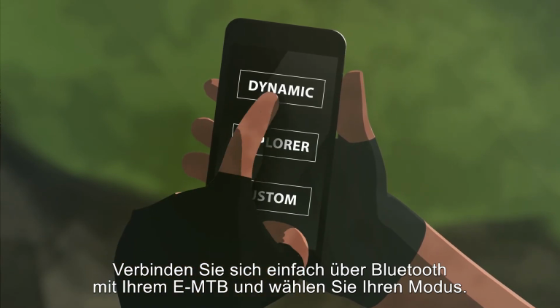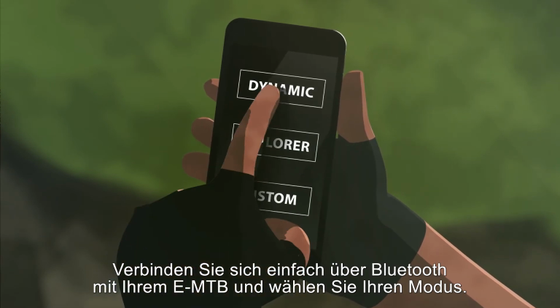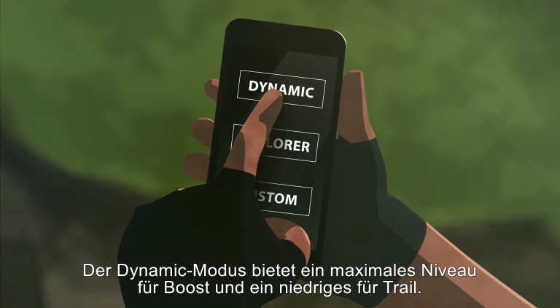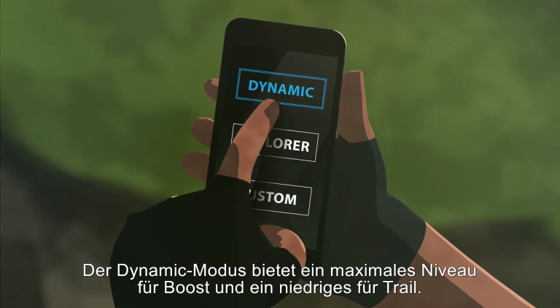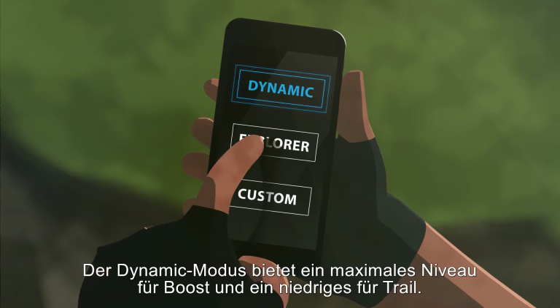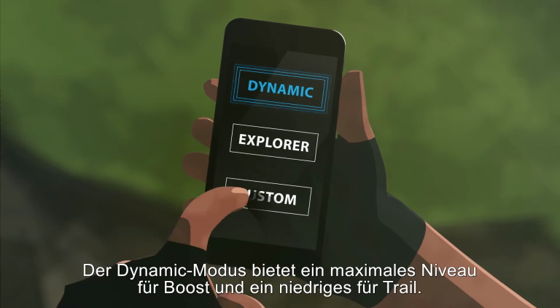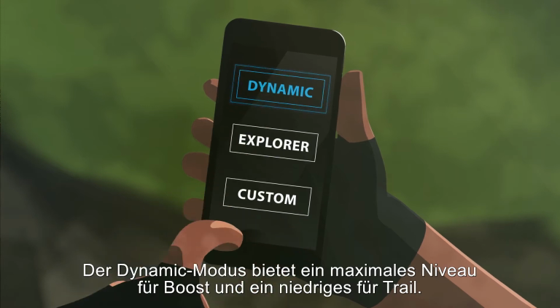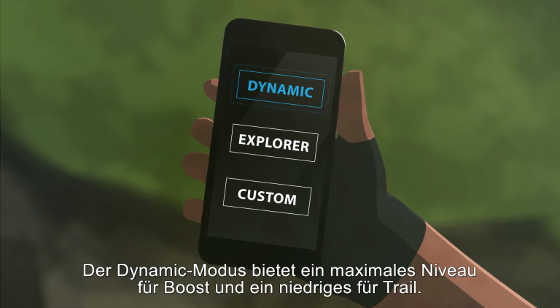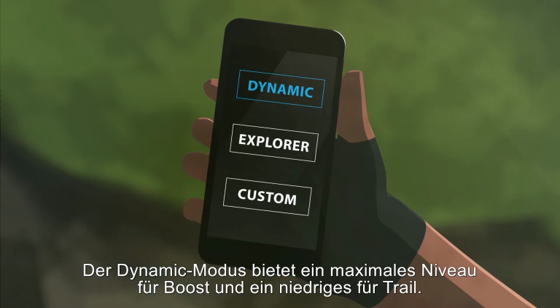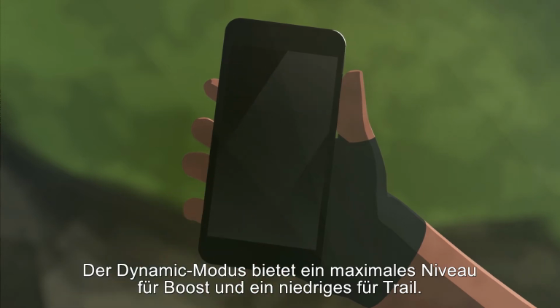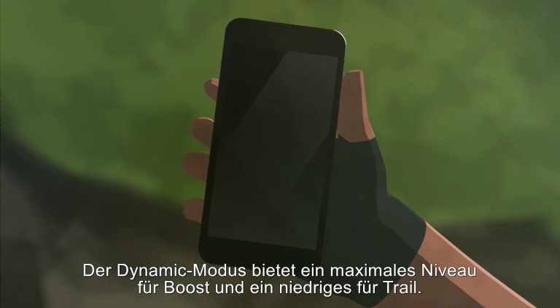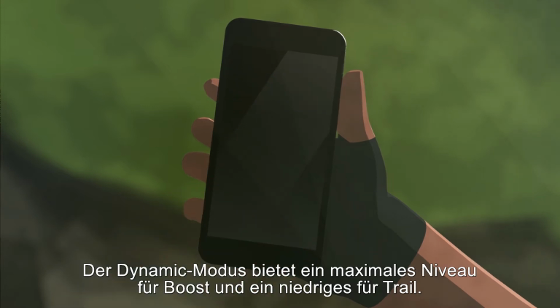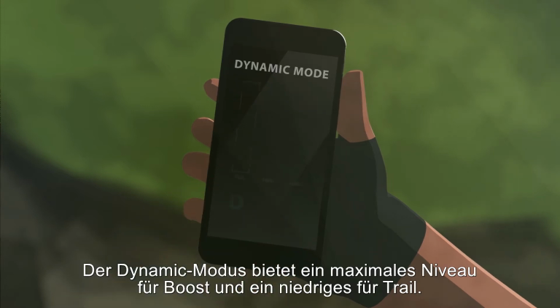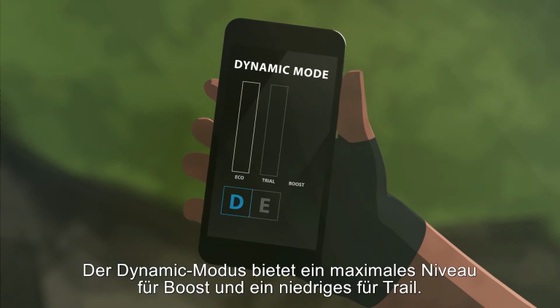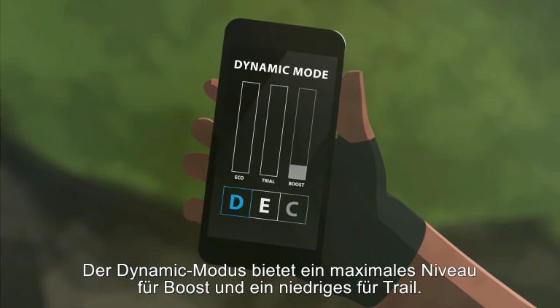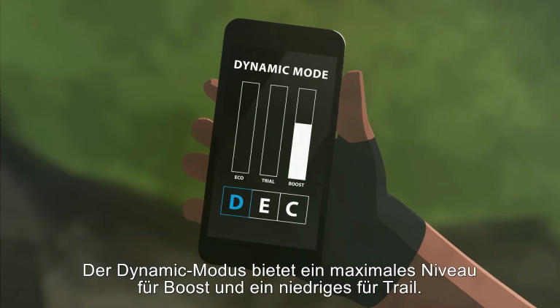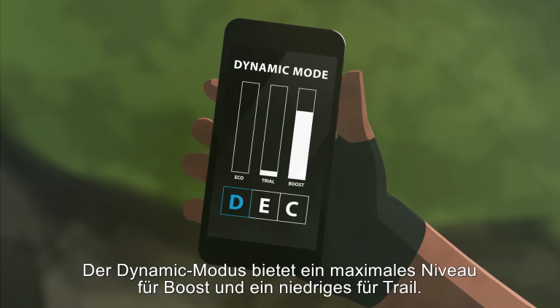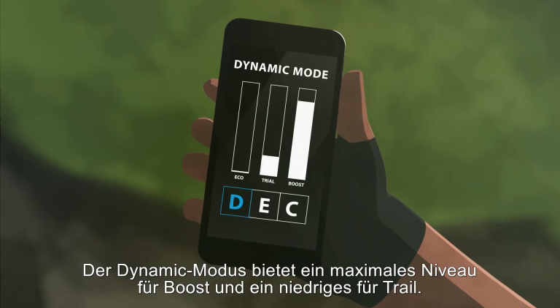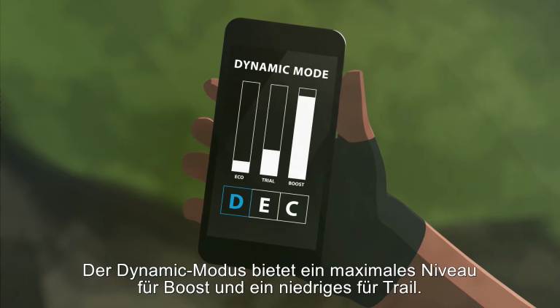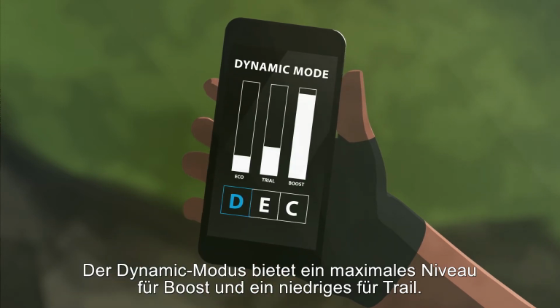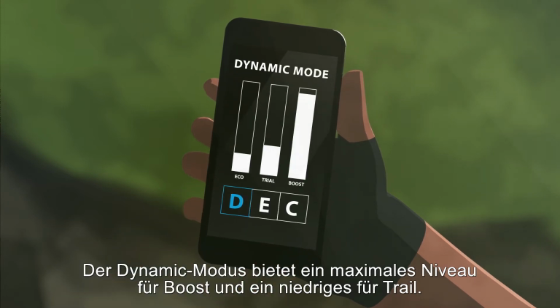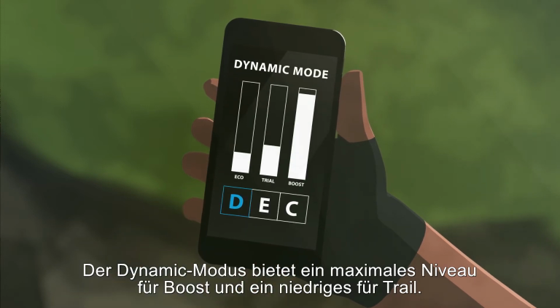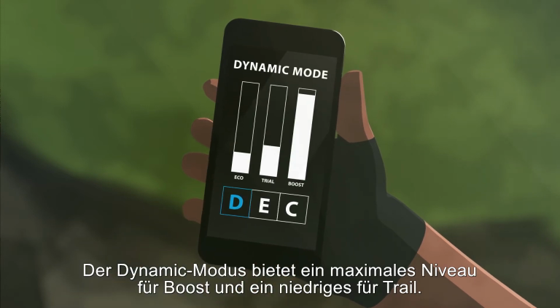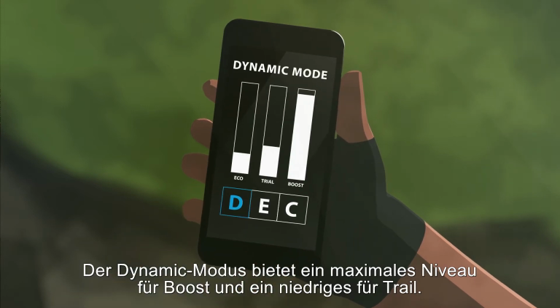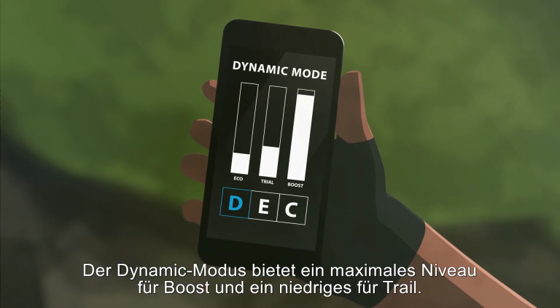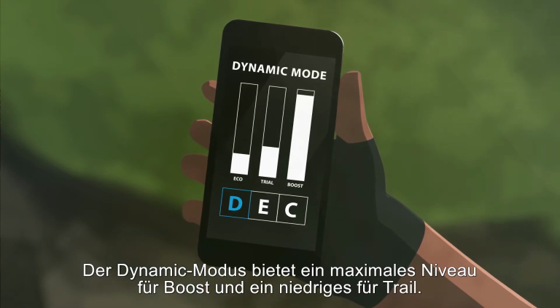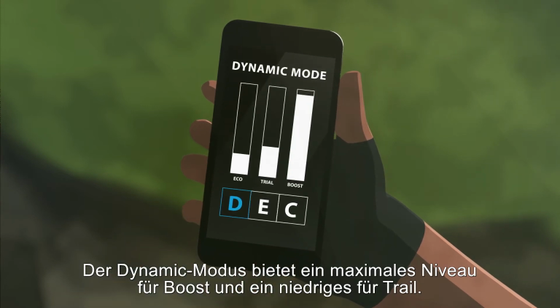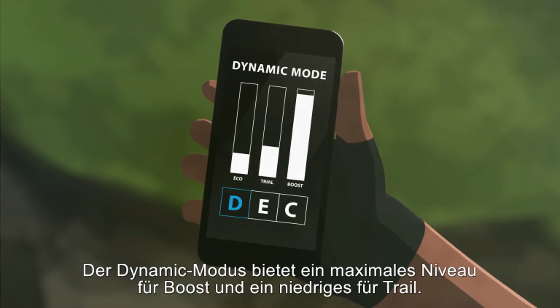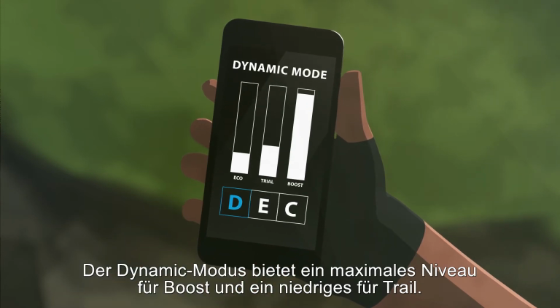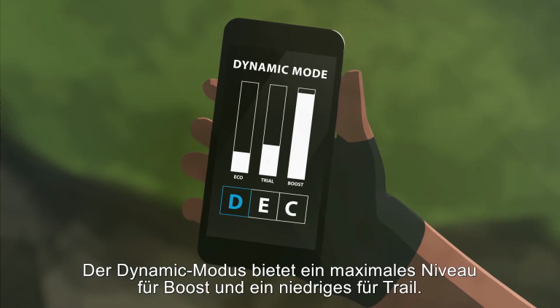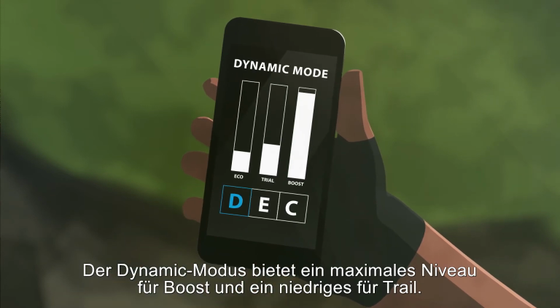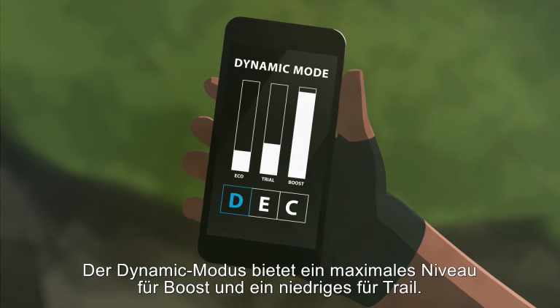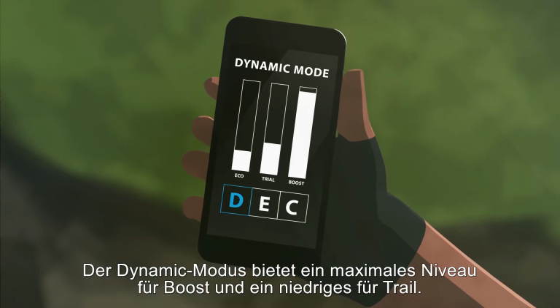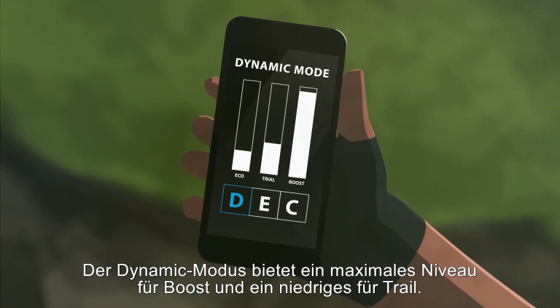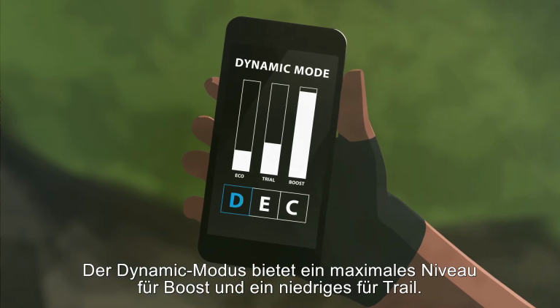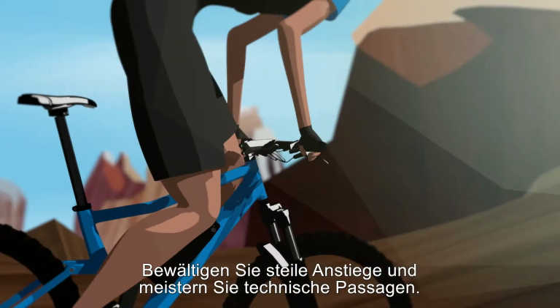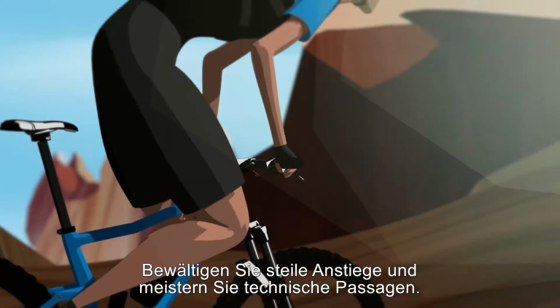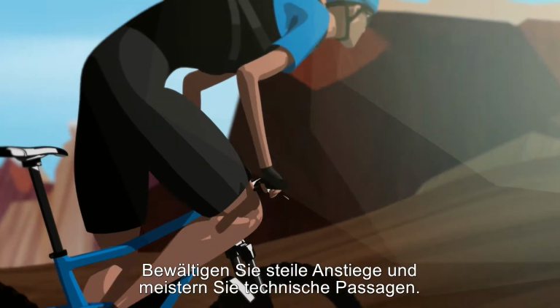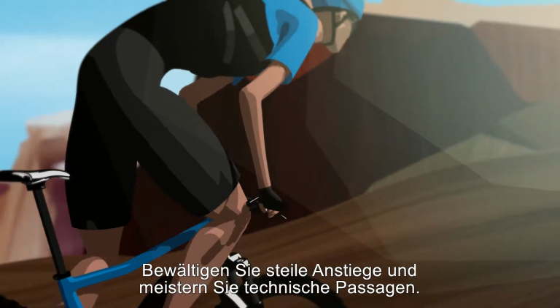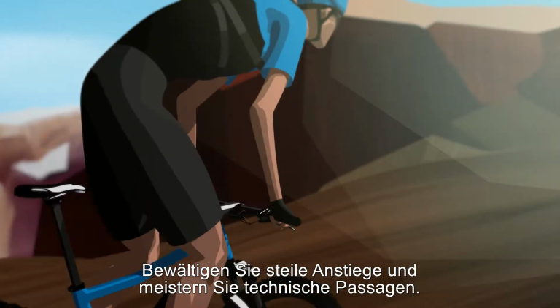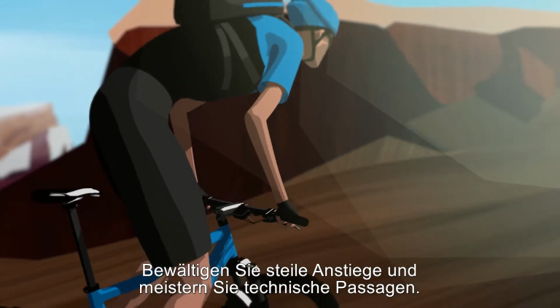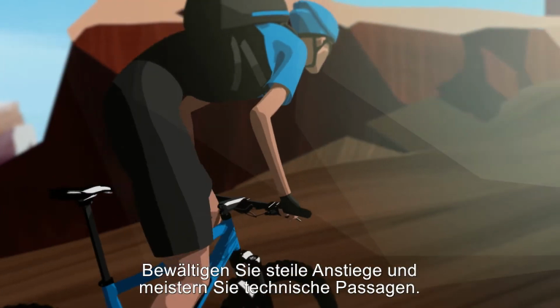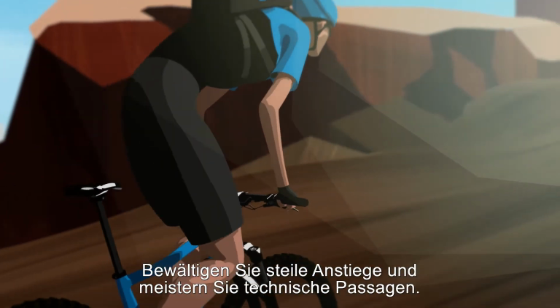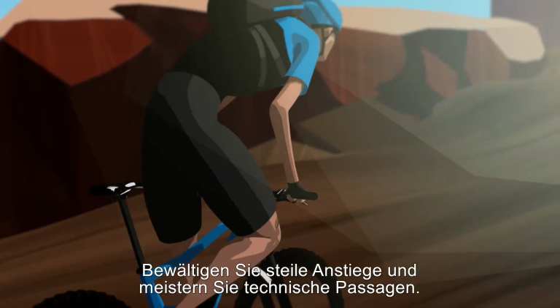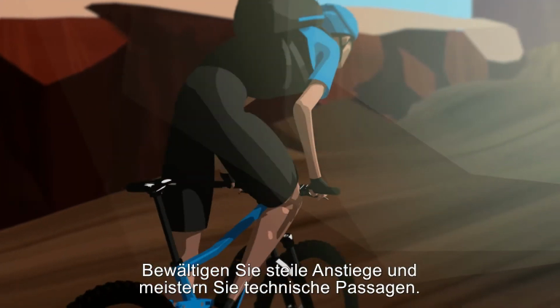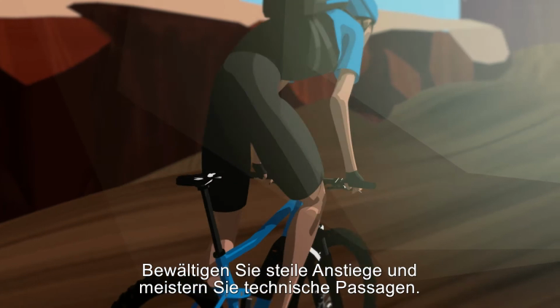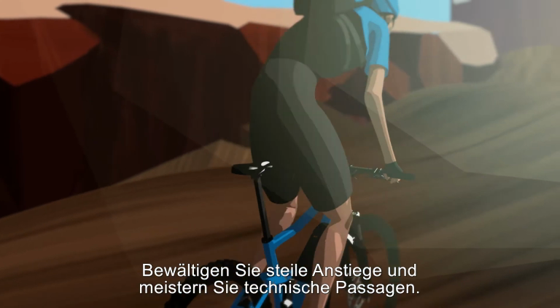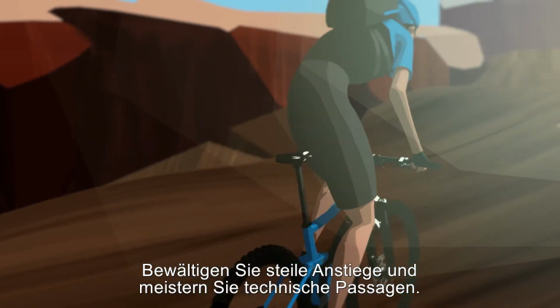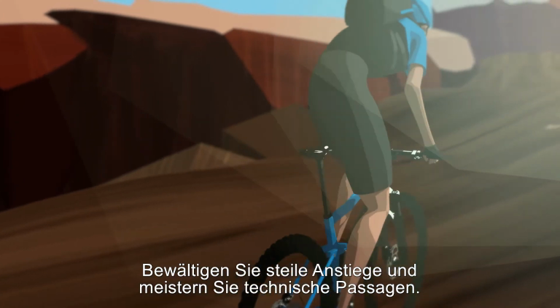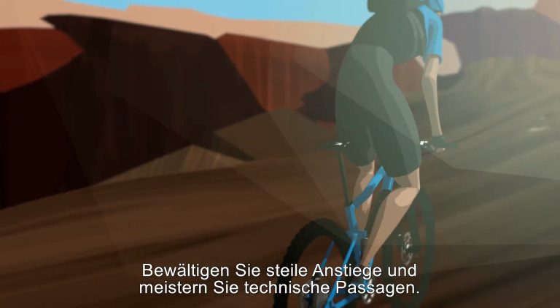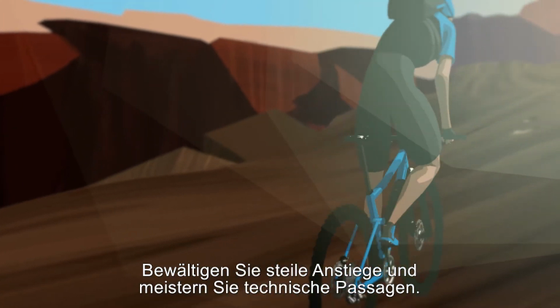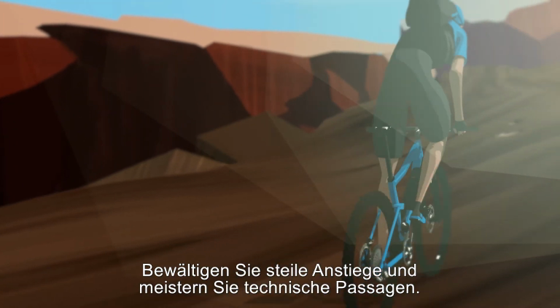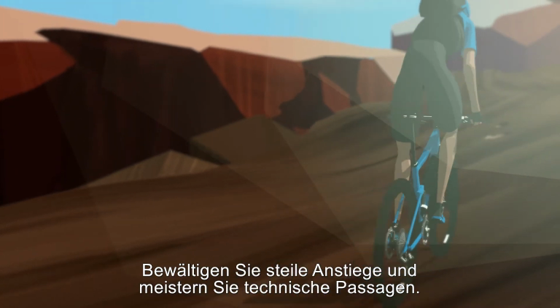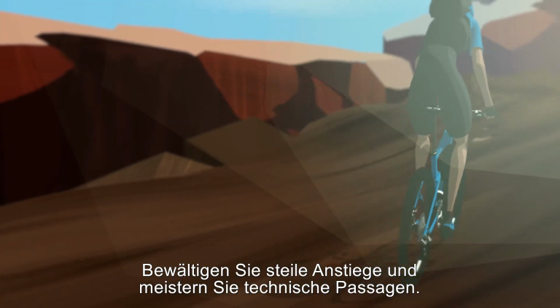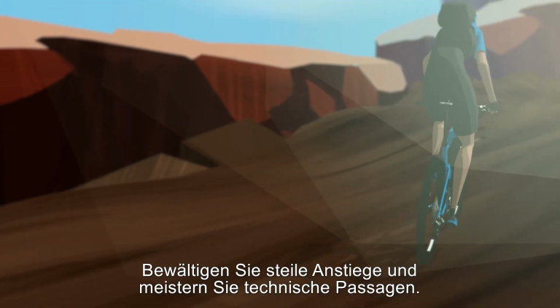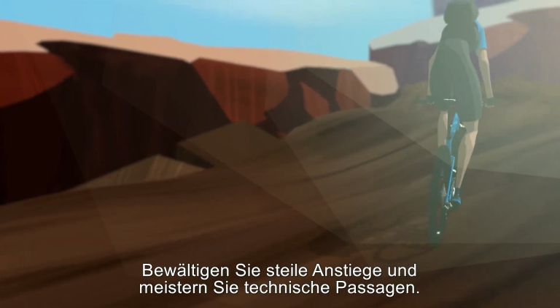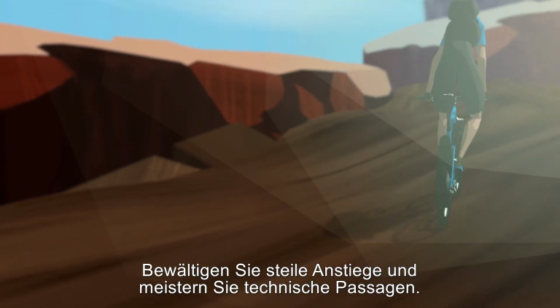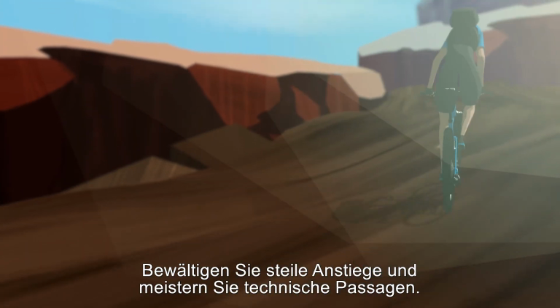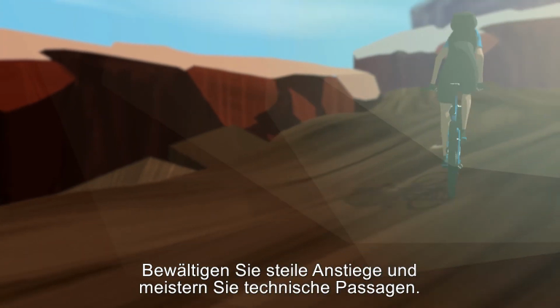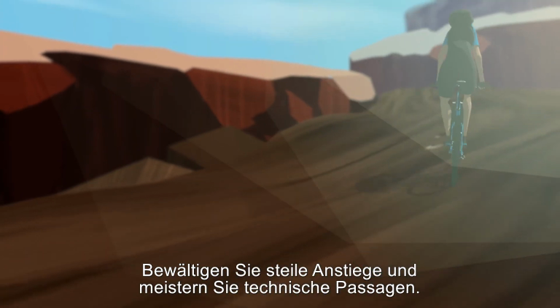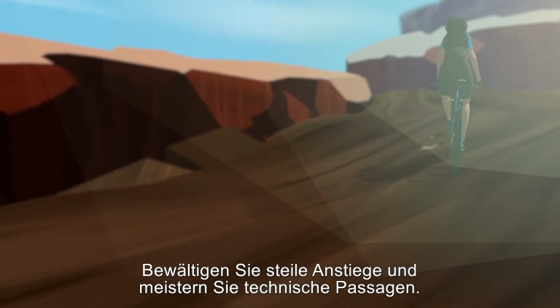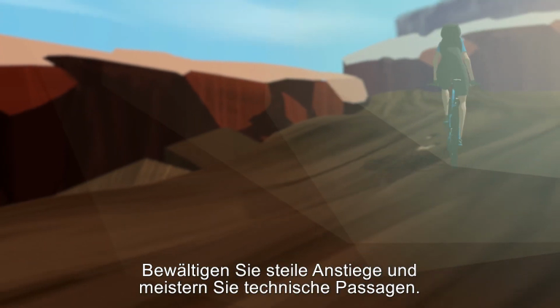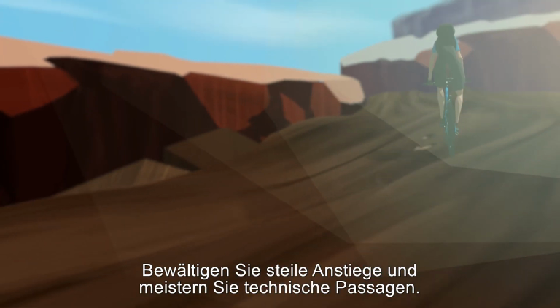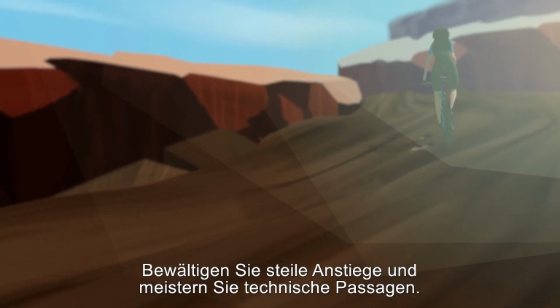Dynamic mode offers you max boost level and low trail. Tackle those steep climbs and keep control on technical sections.